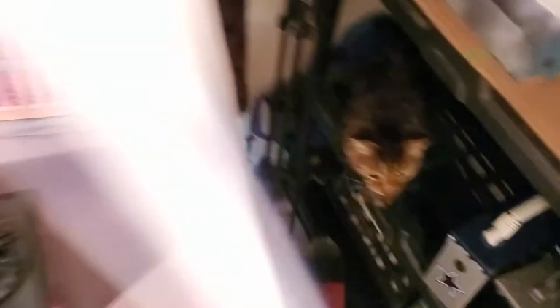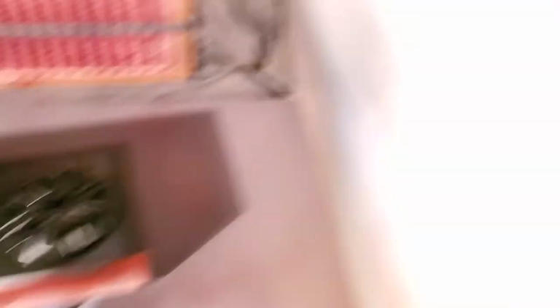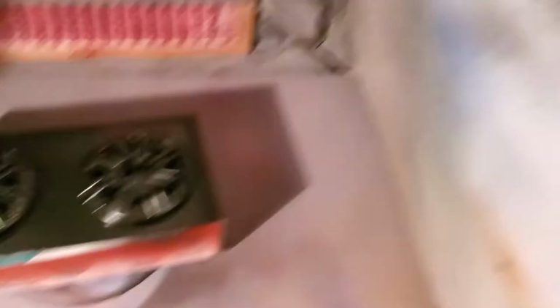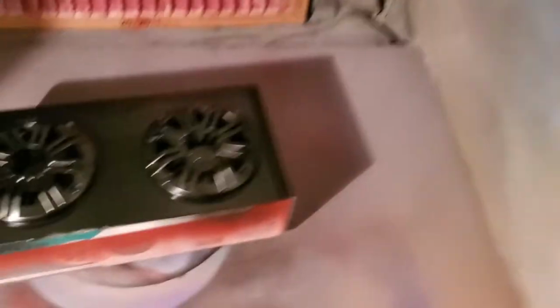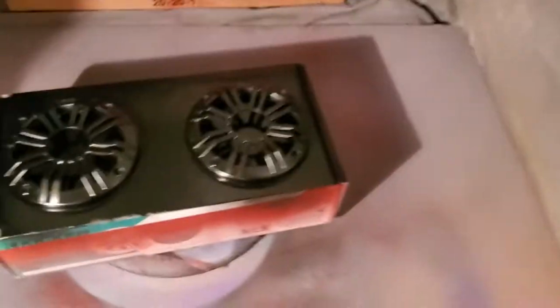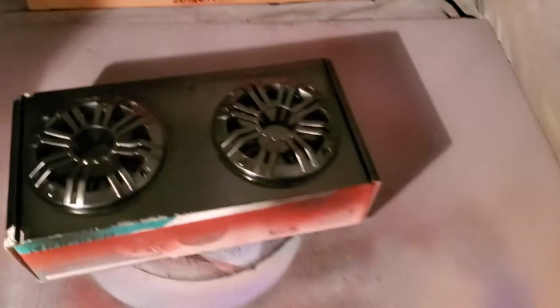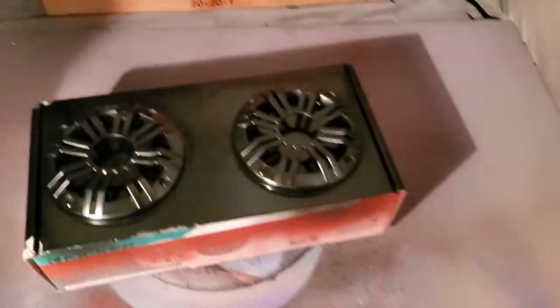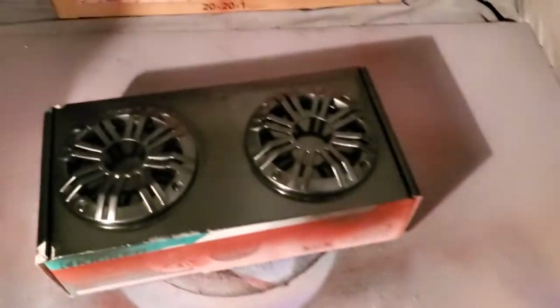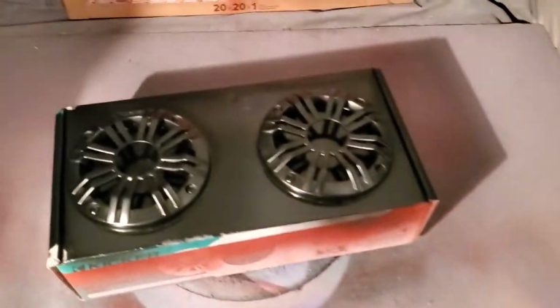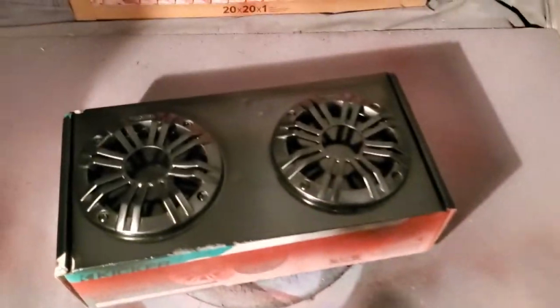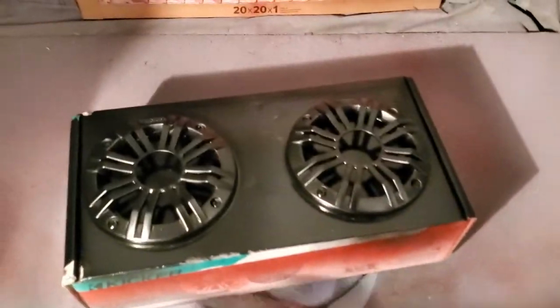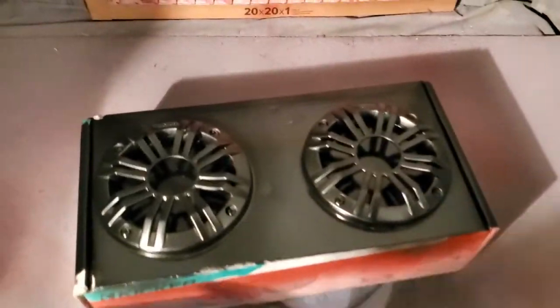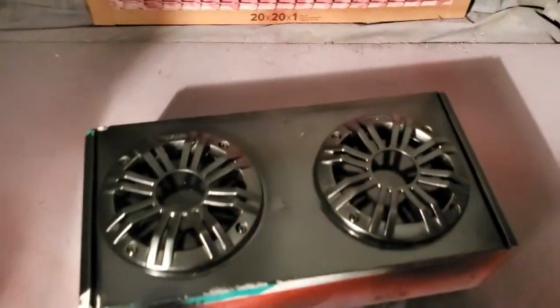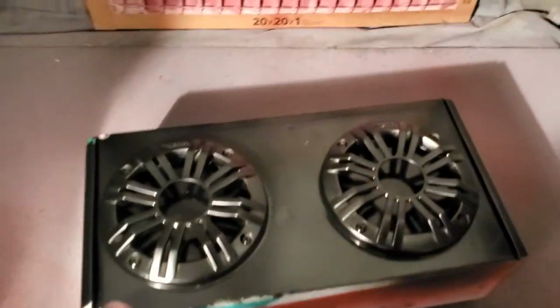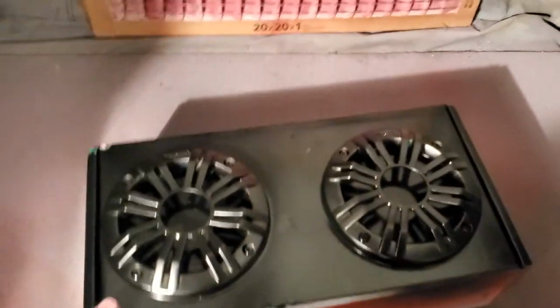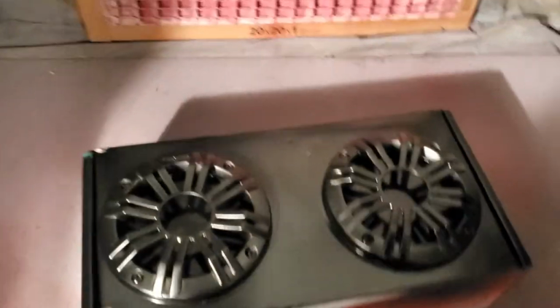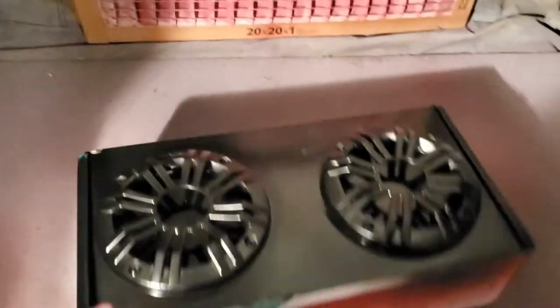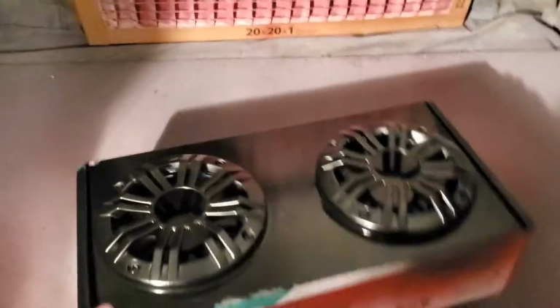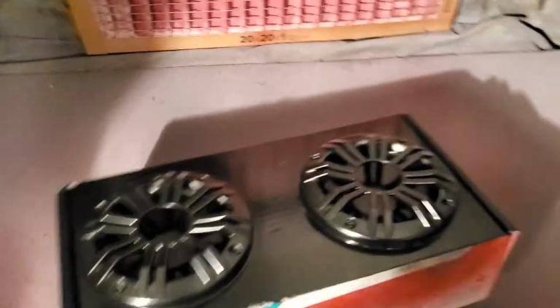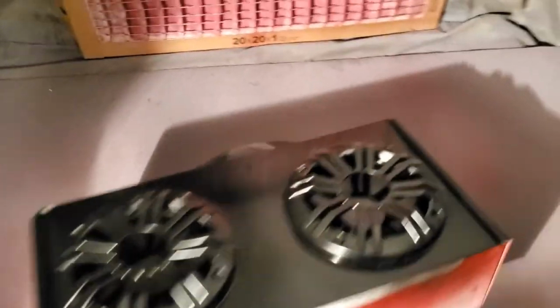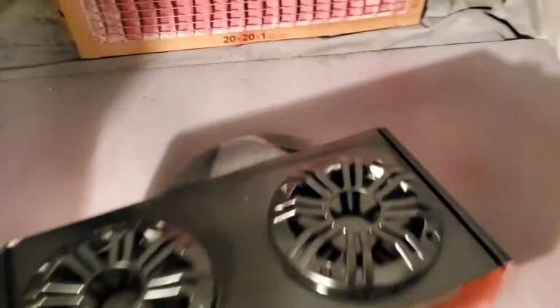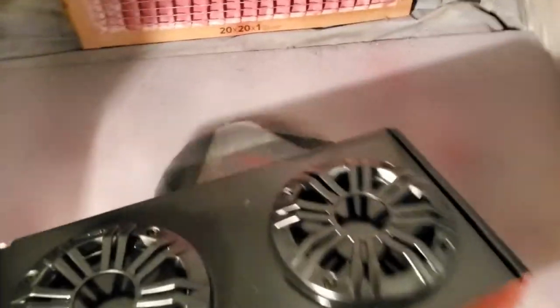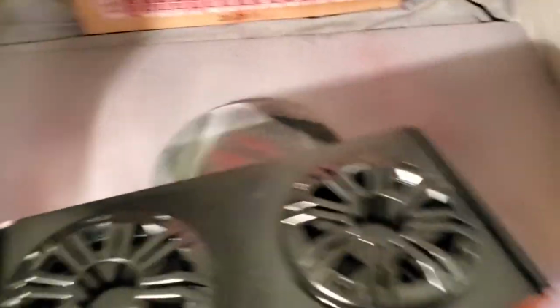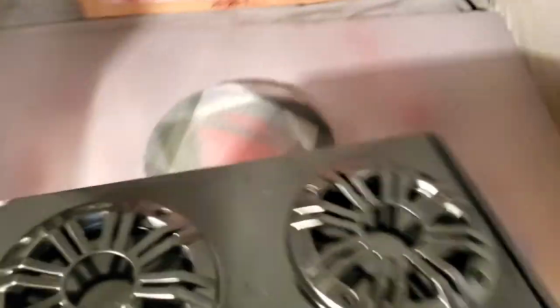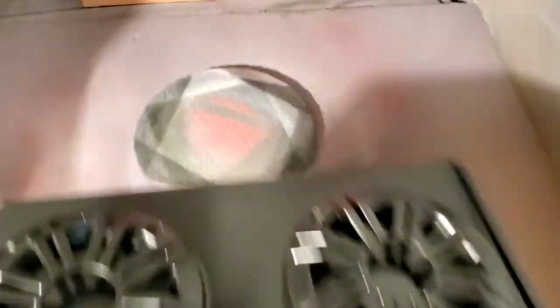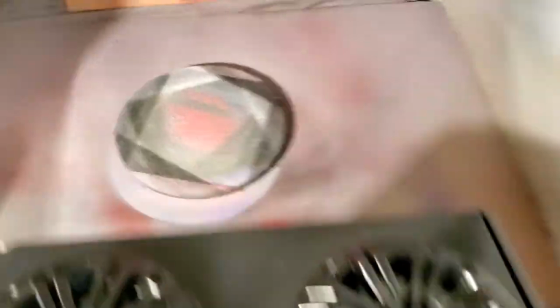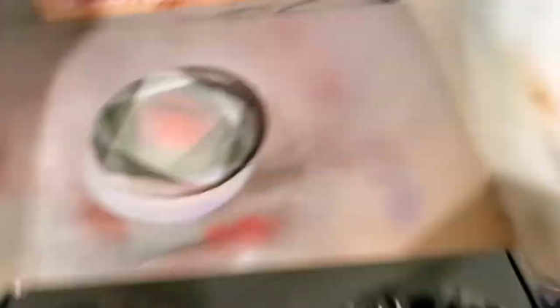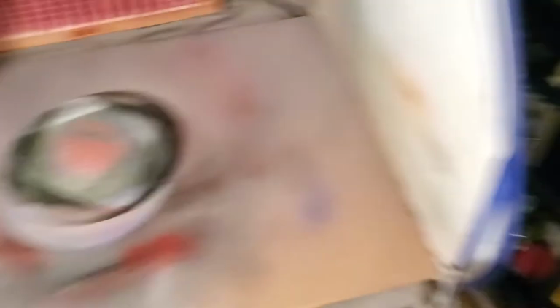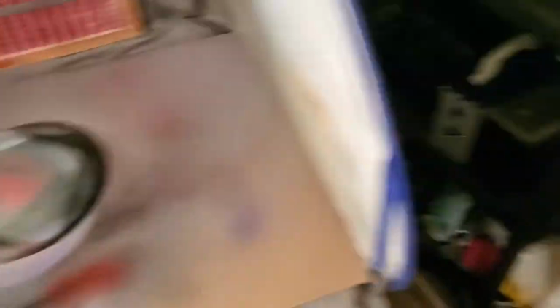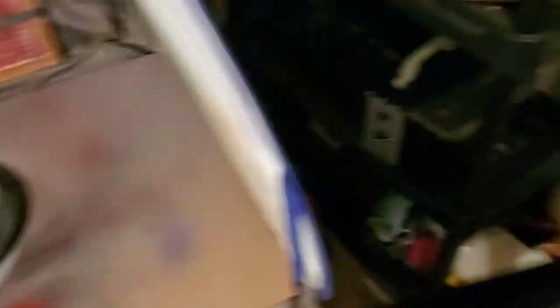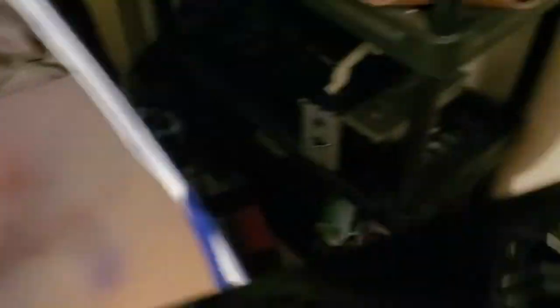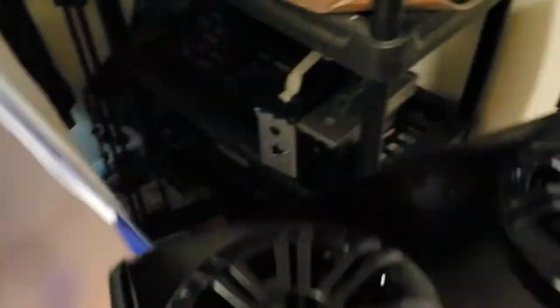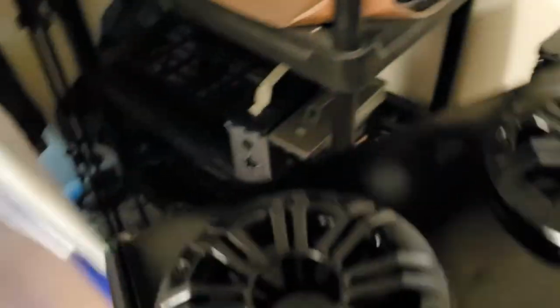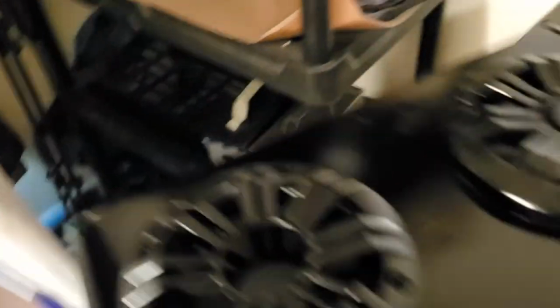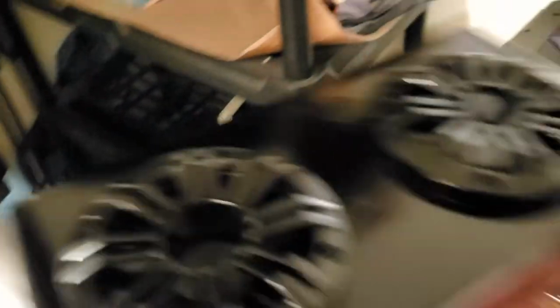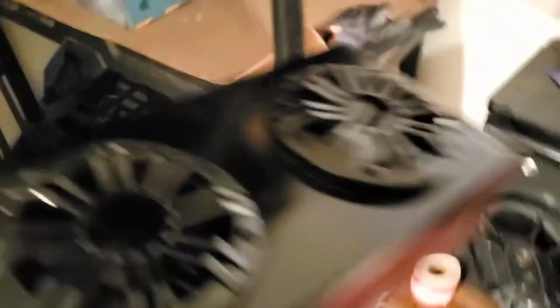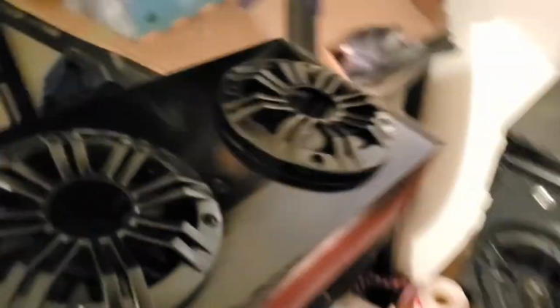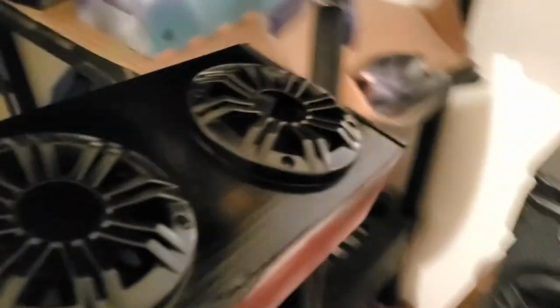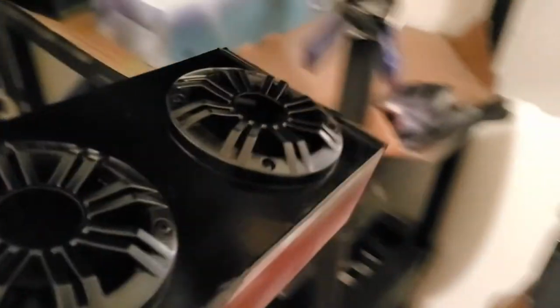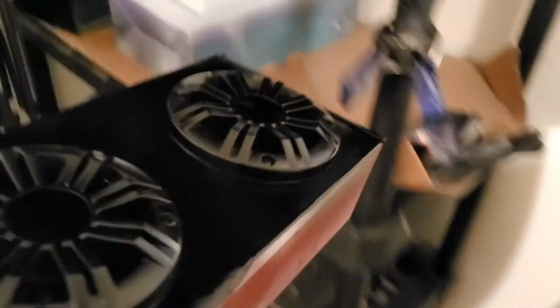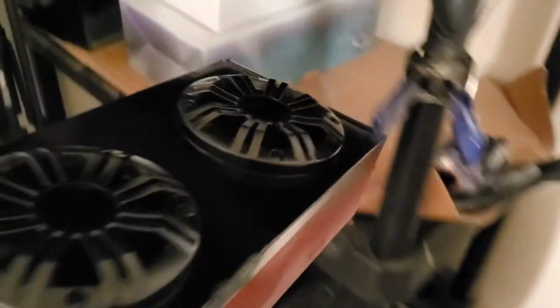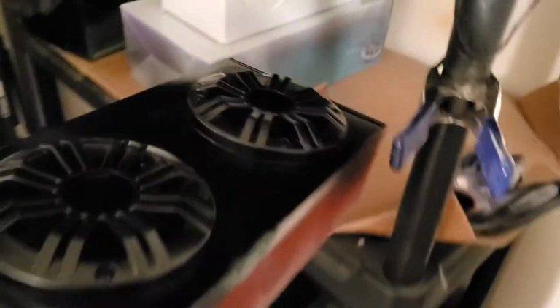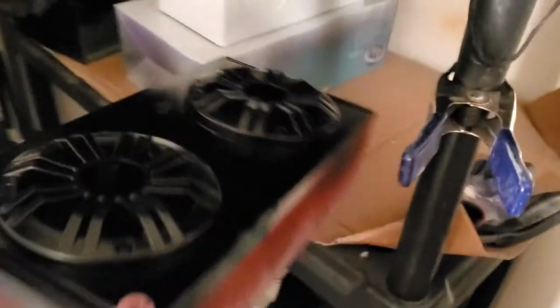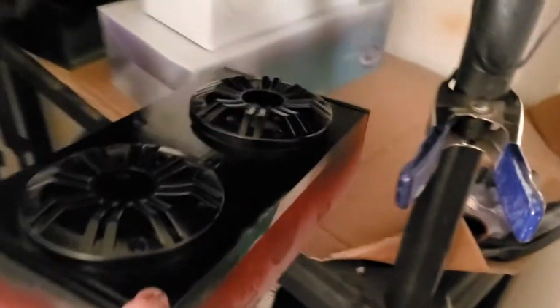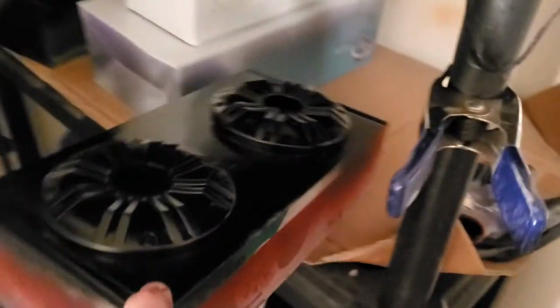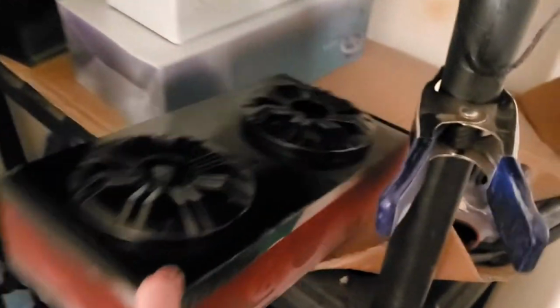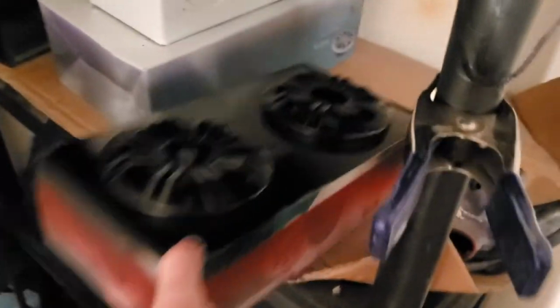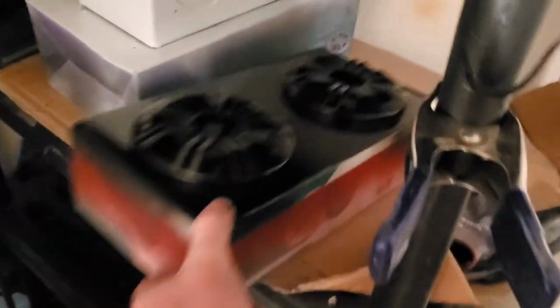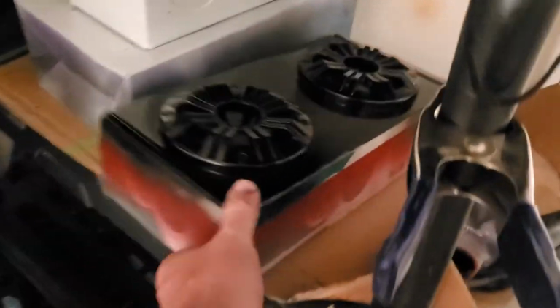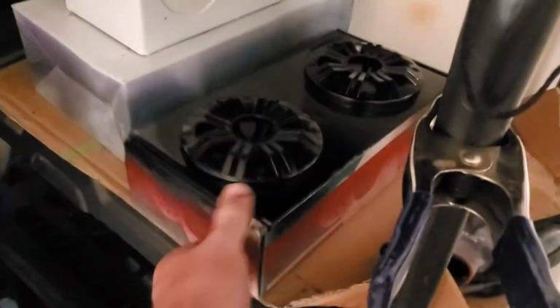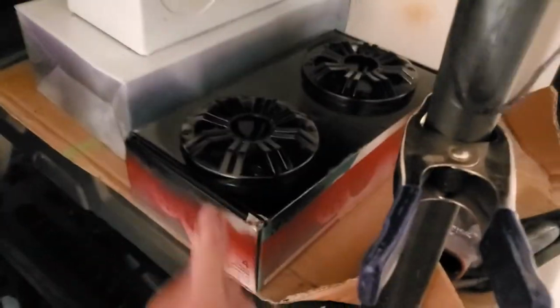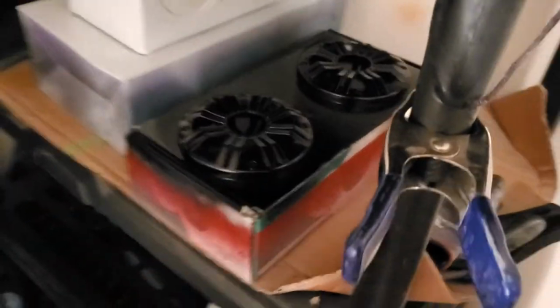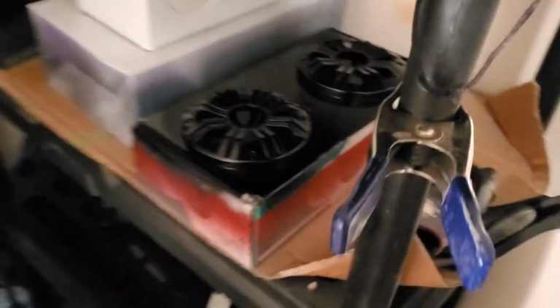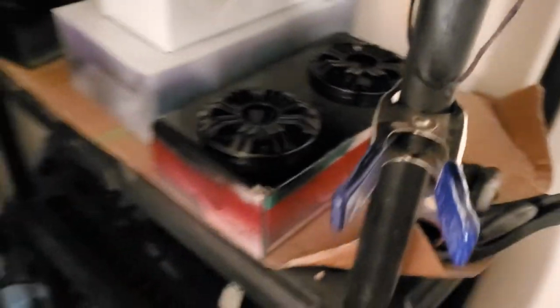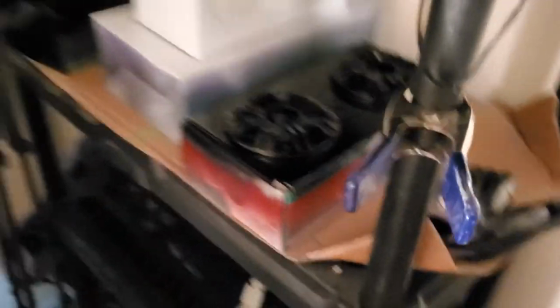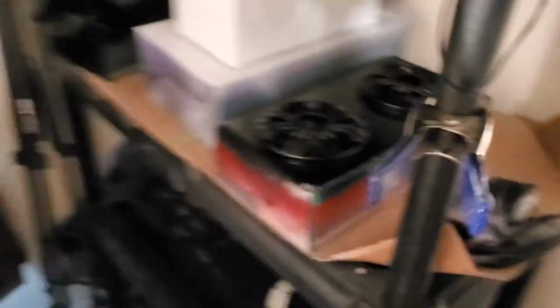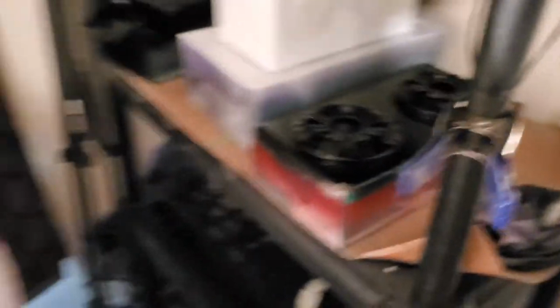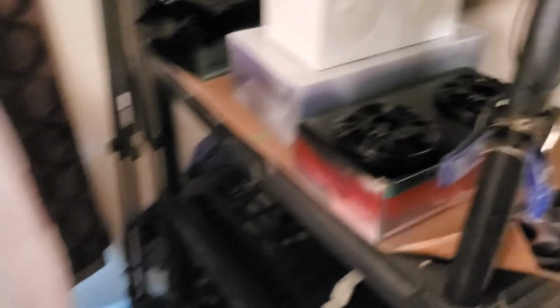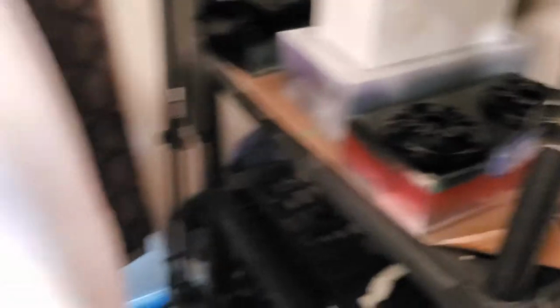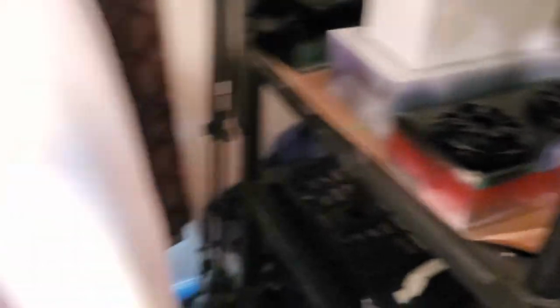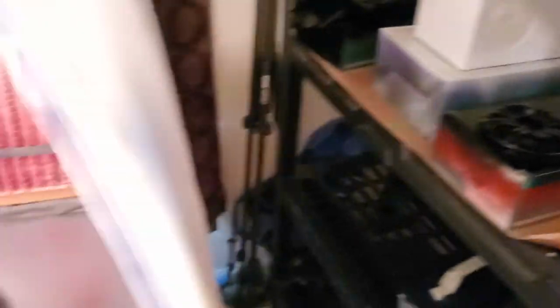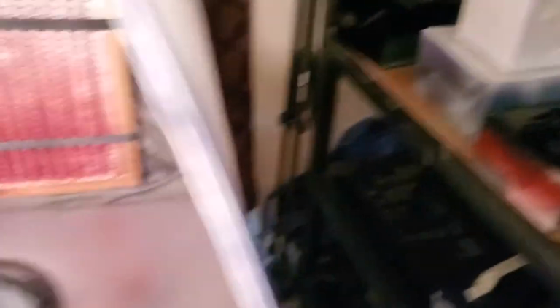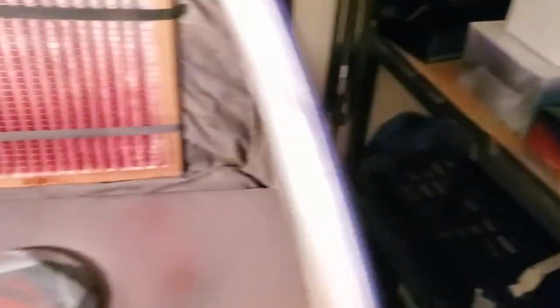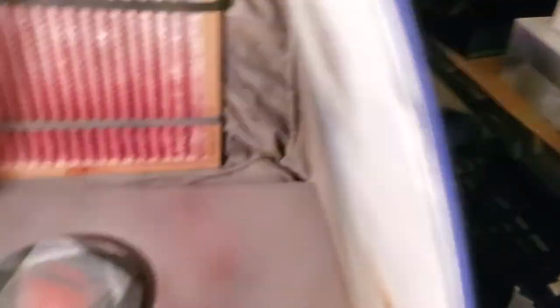So anyway guys, just a quick tip for painting speakers. Got more videos coming up real soon. Thank you for watching — see you next time.